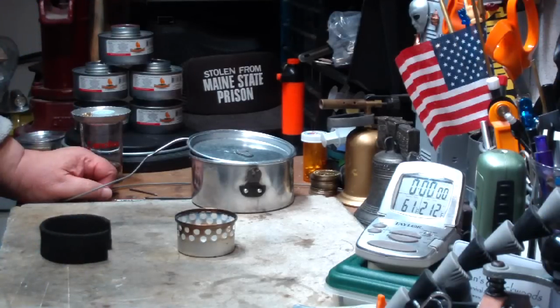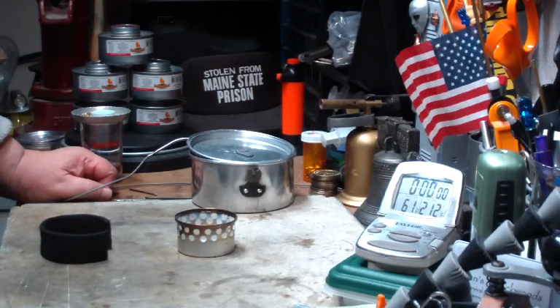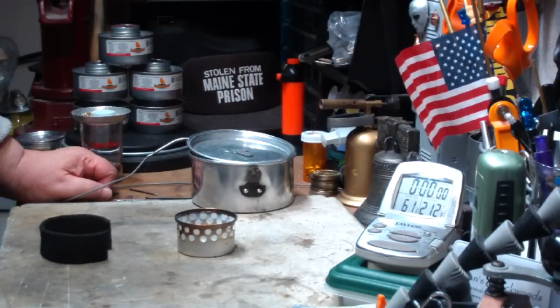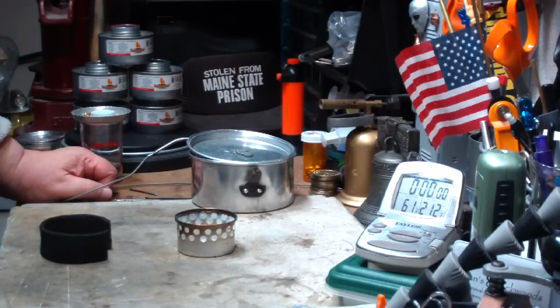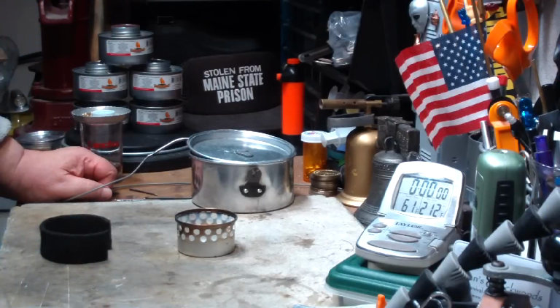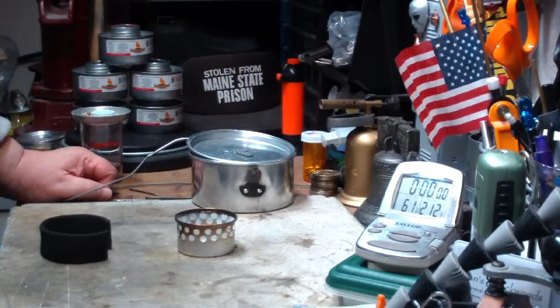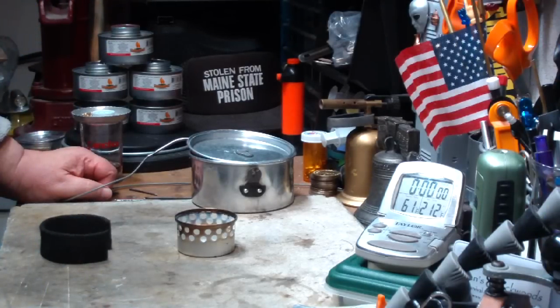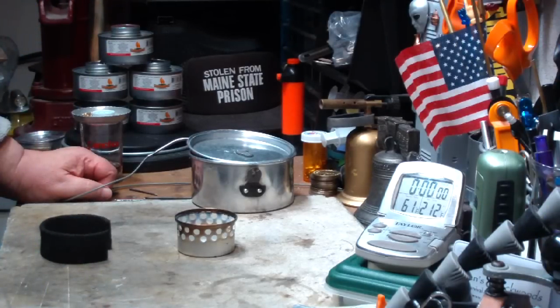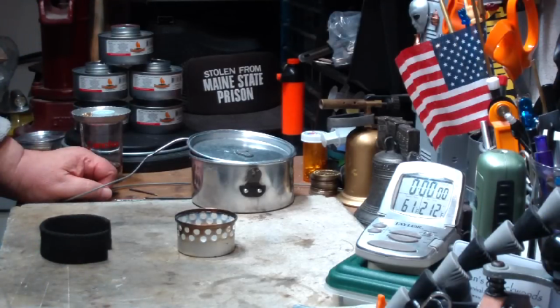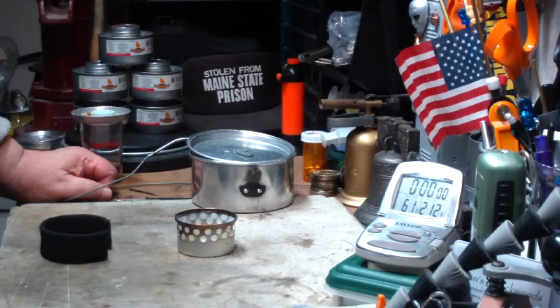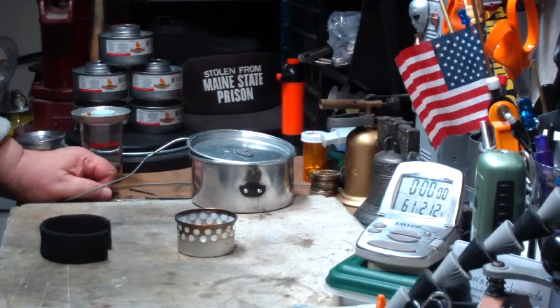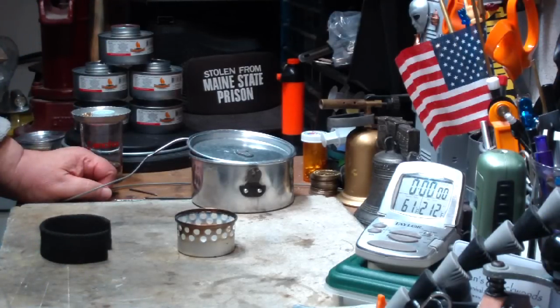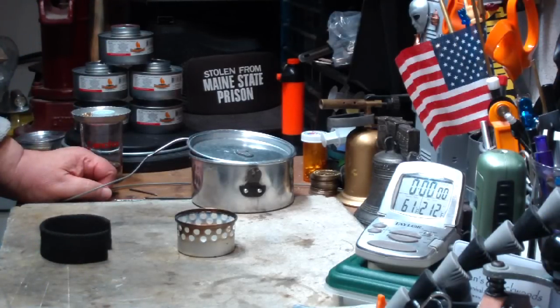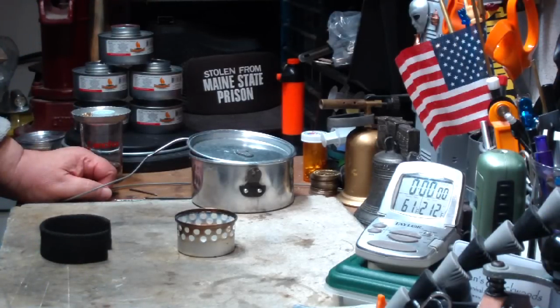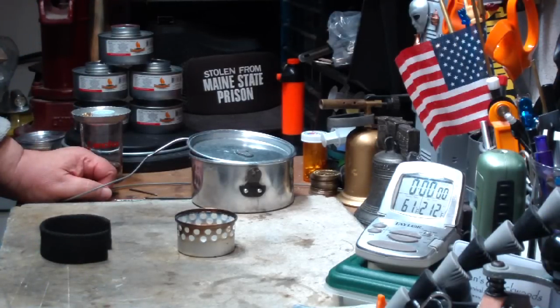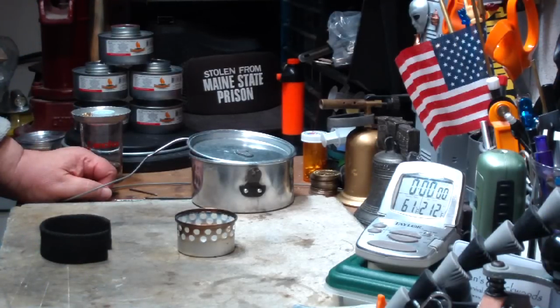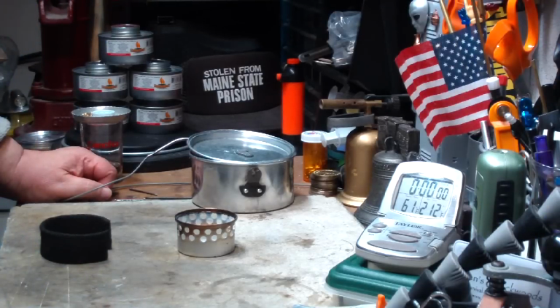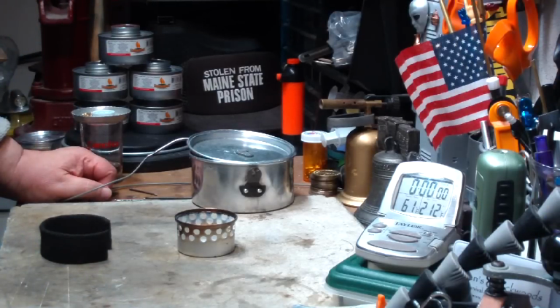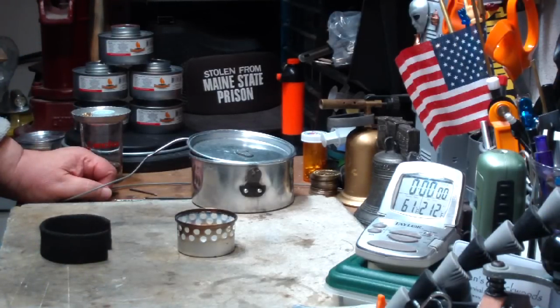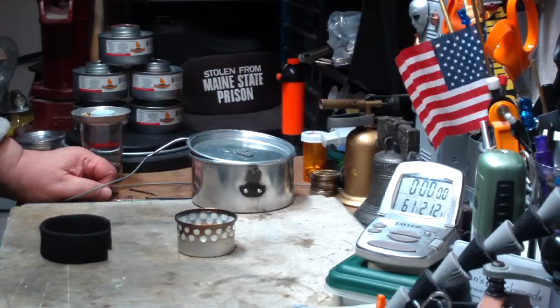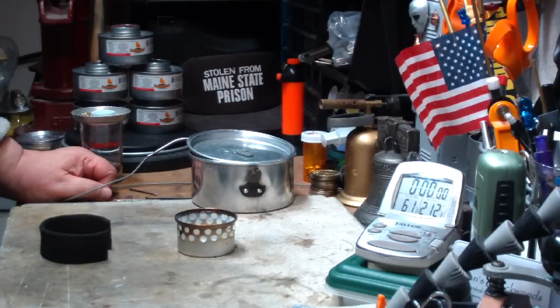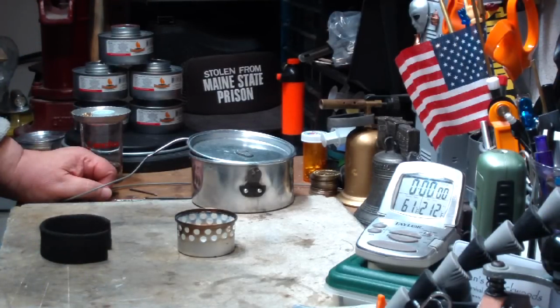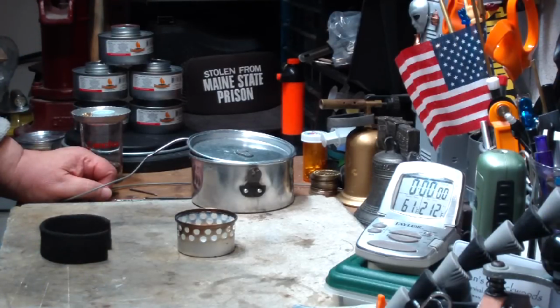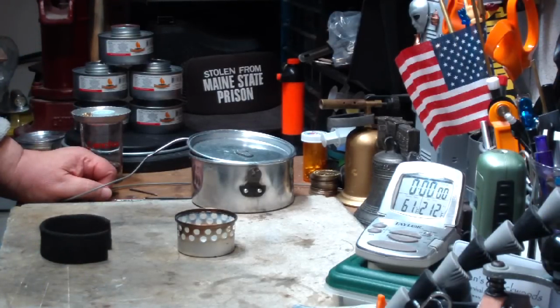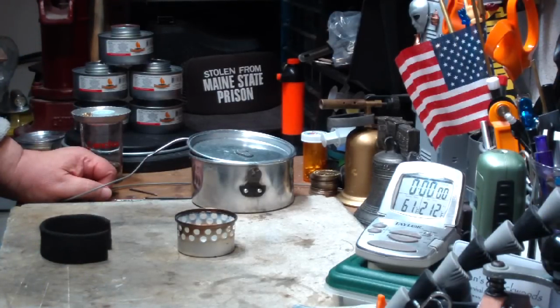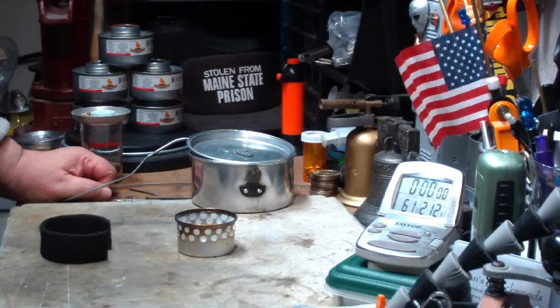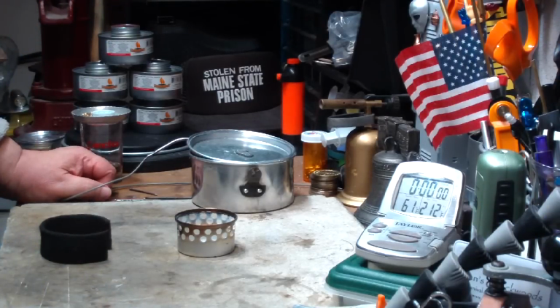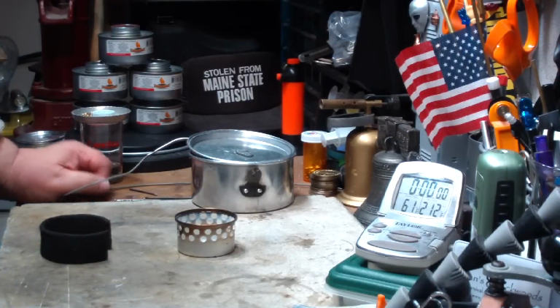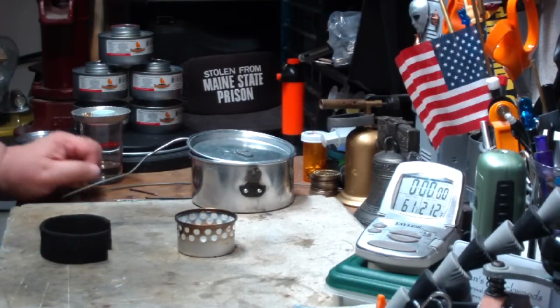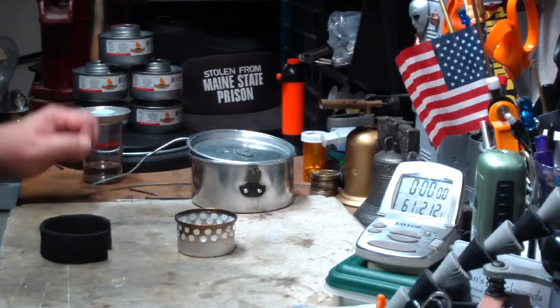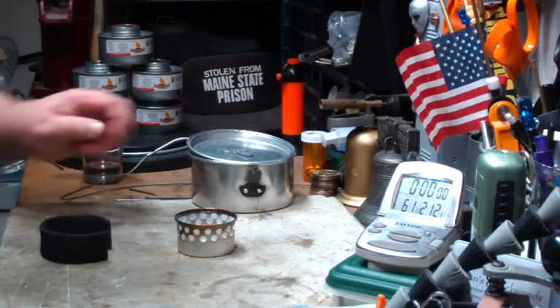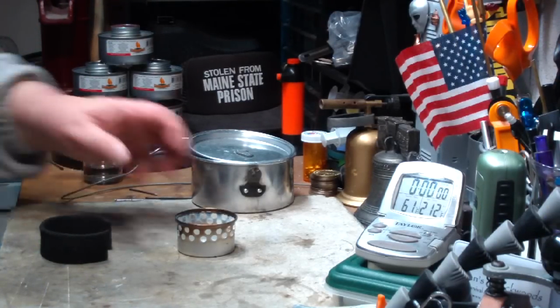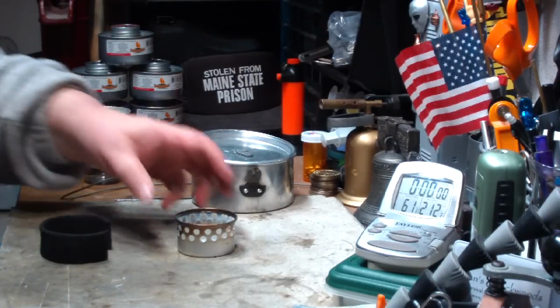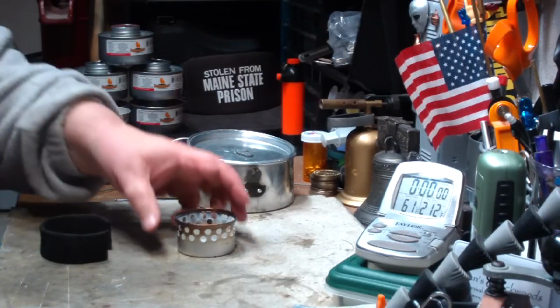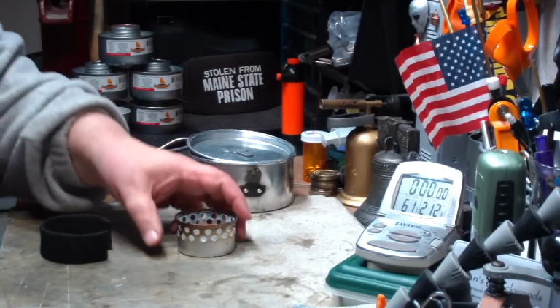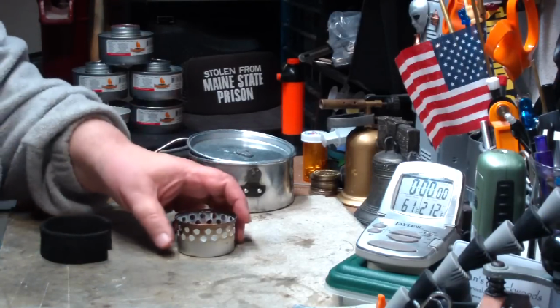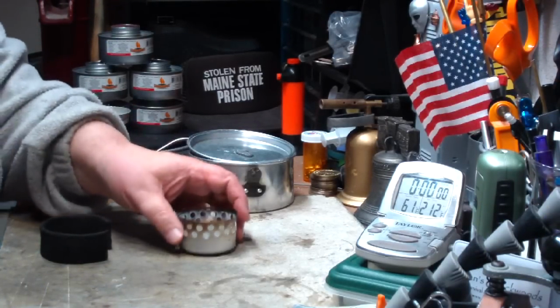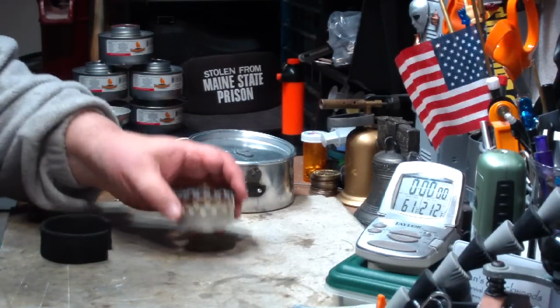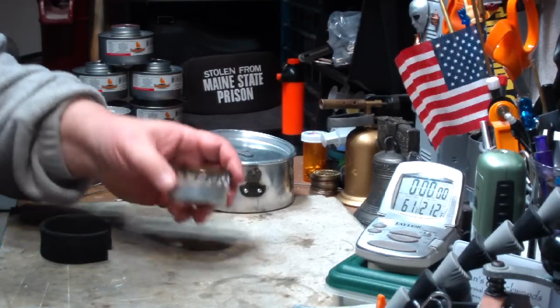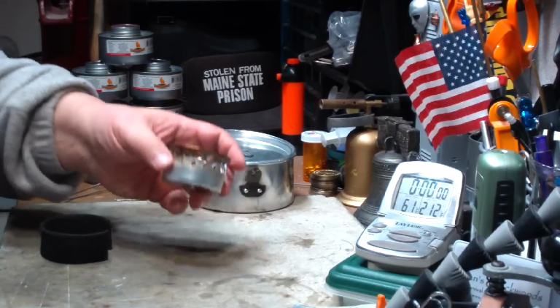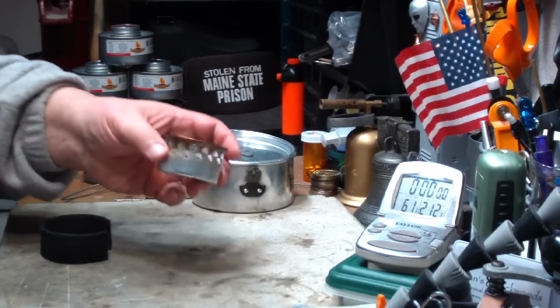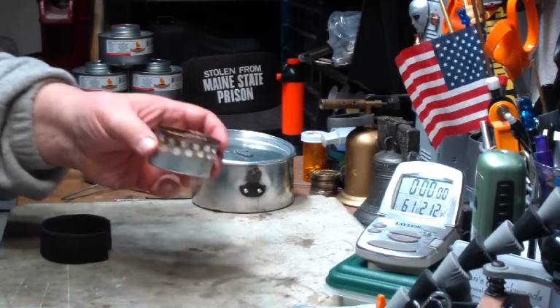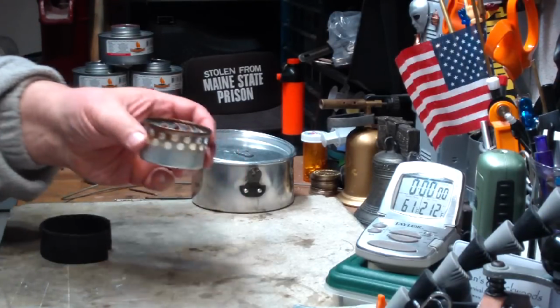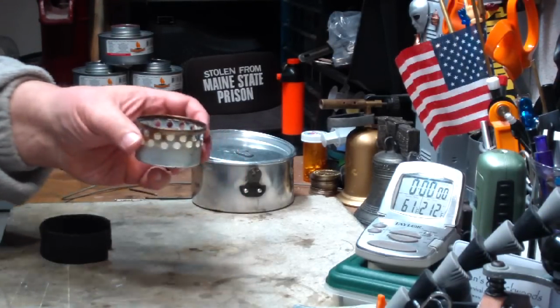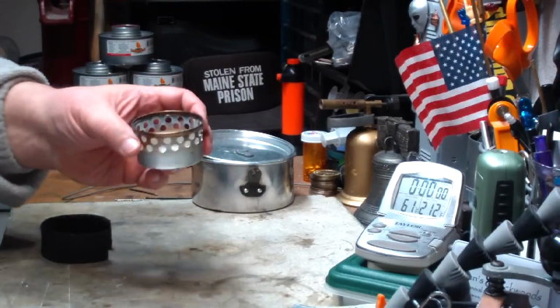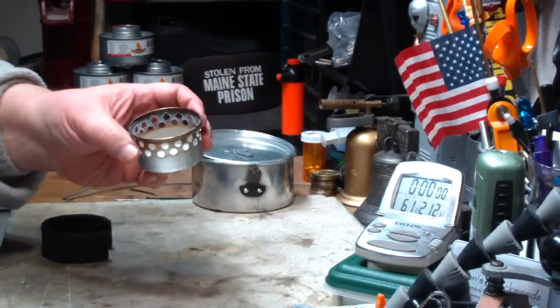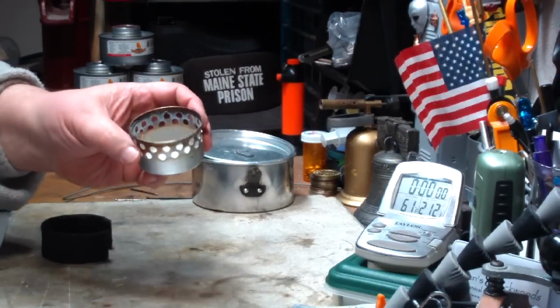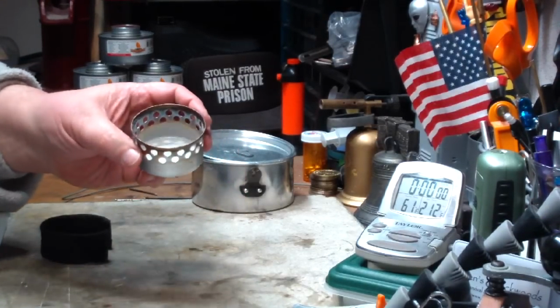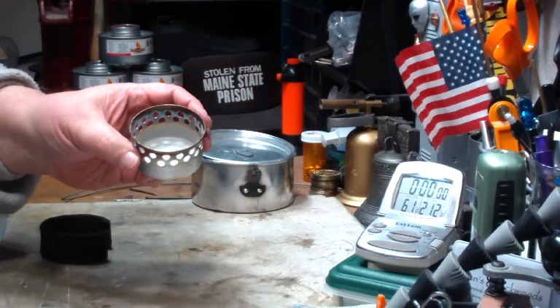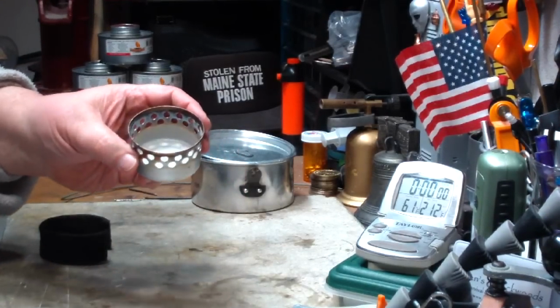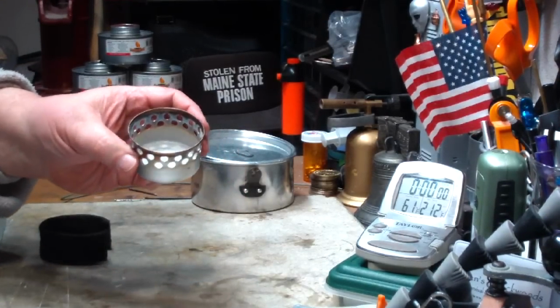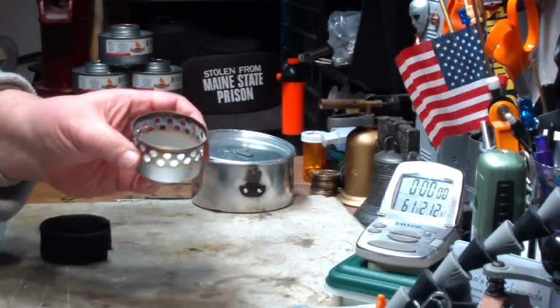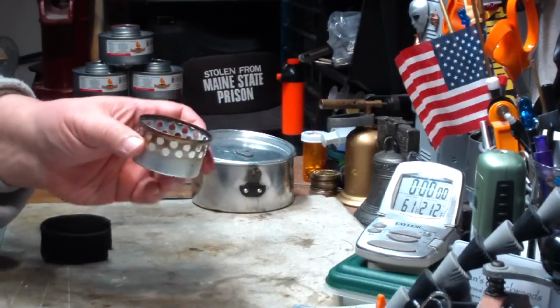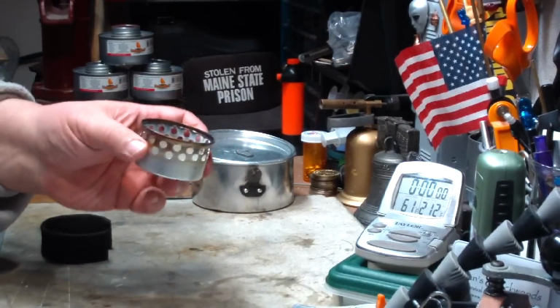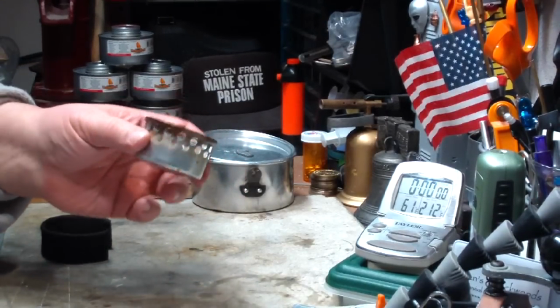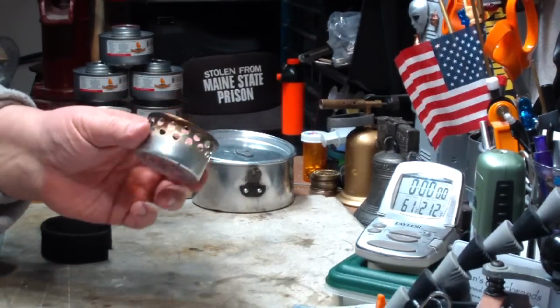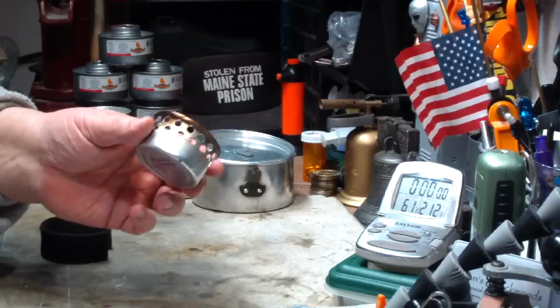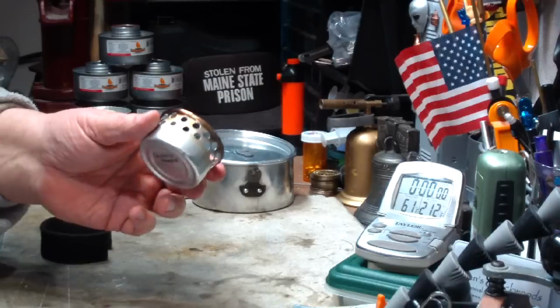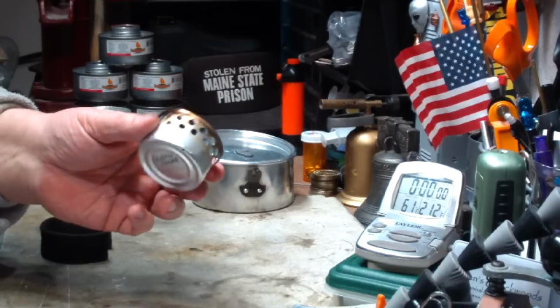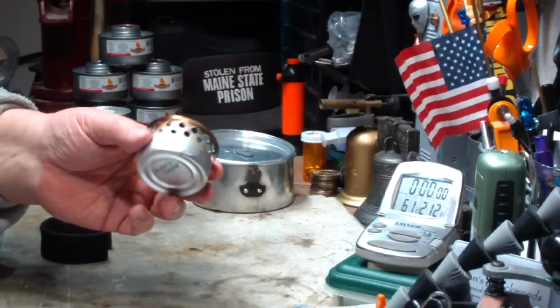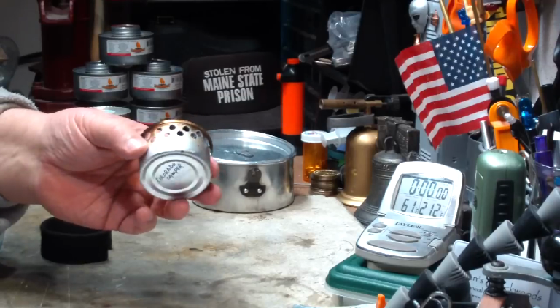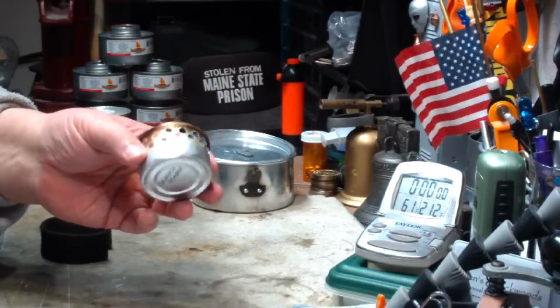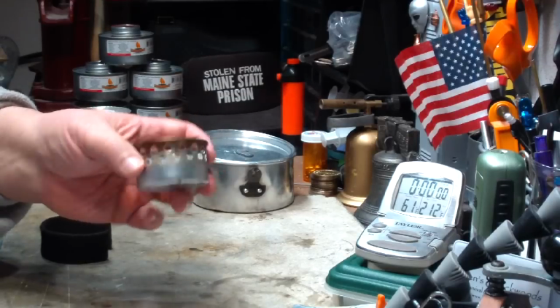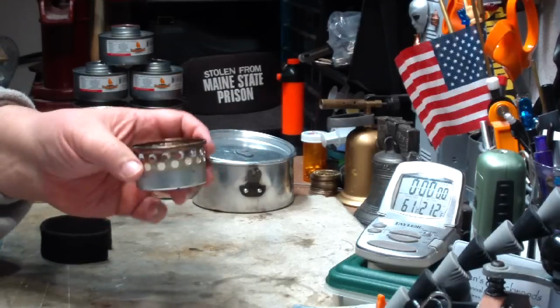Hi, Hiram here. I'm going to do a quick test on this super cat stove that I got from Colorado Camper.